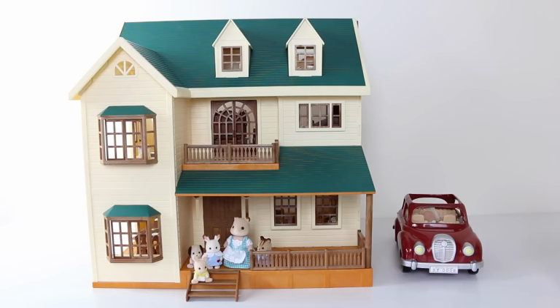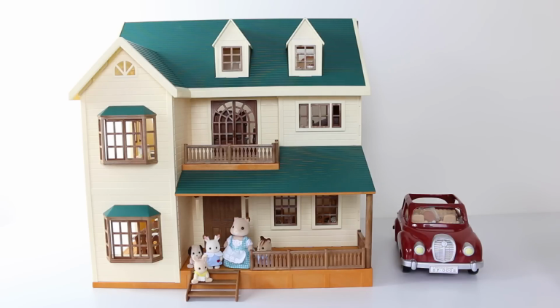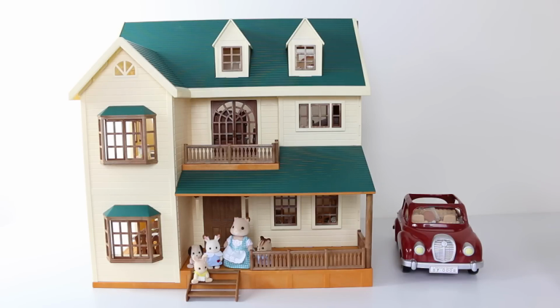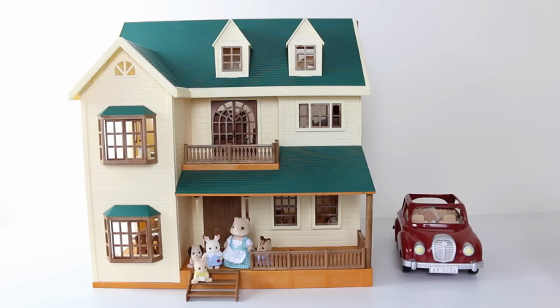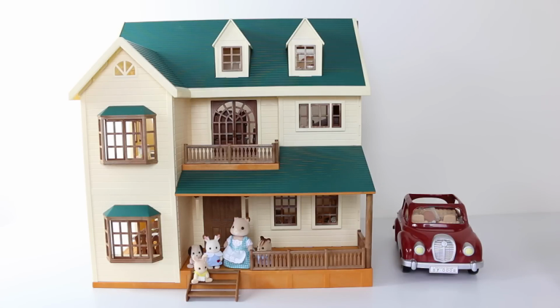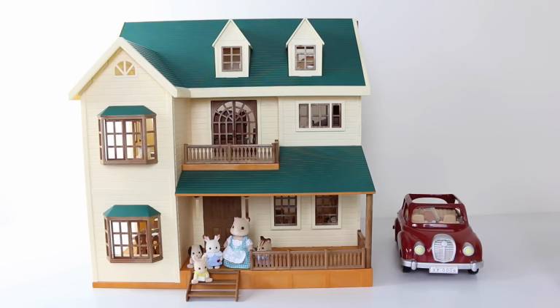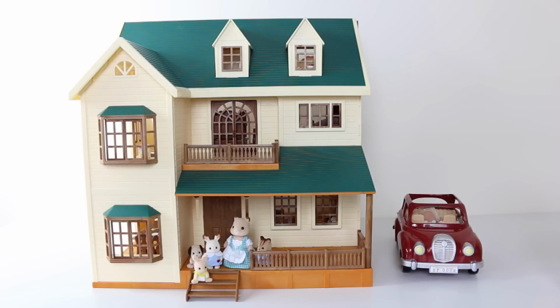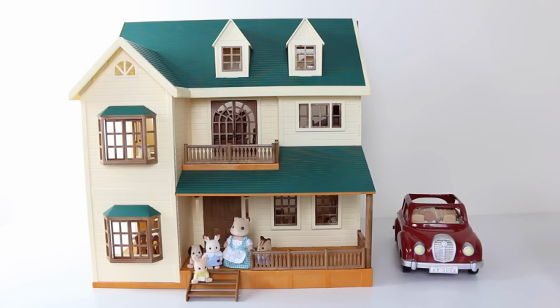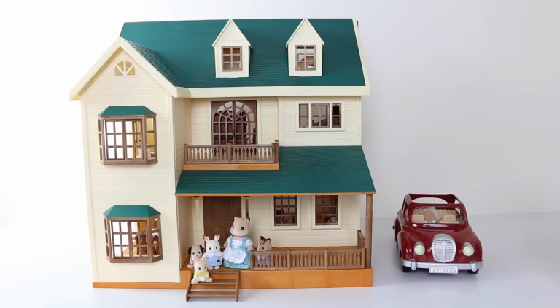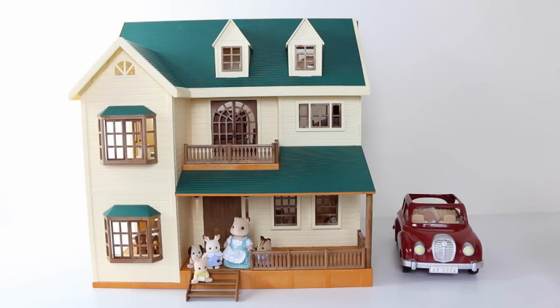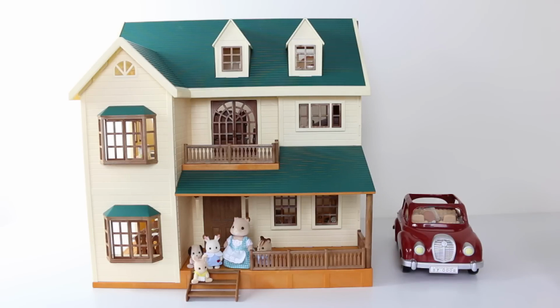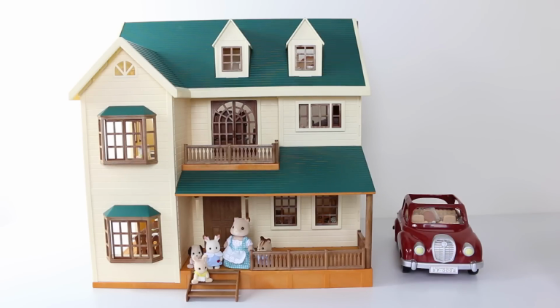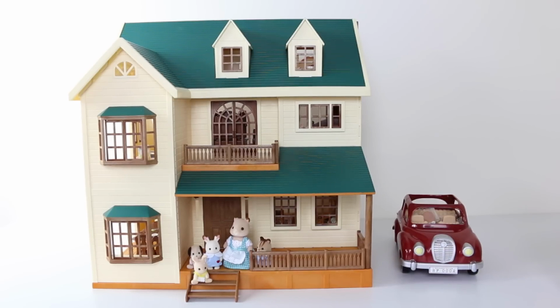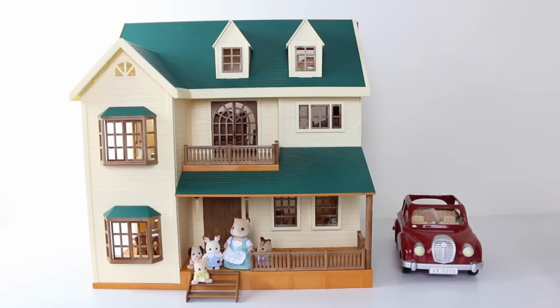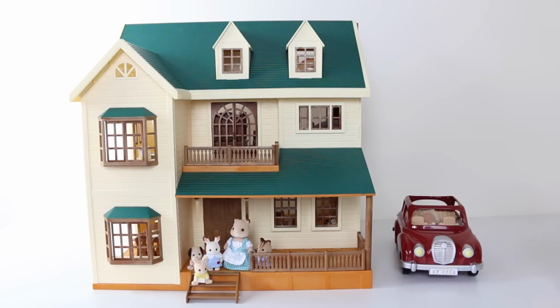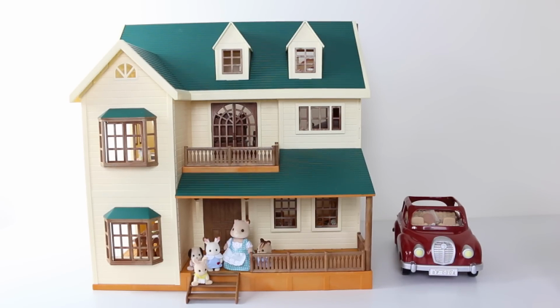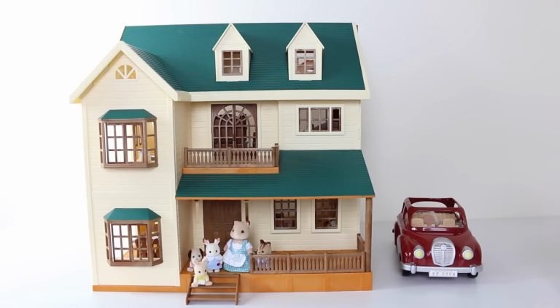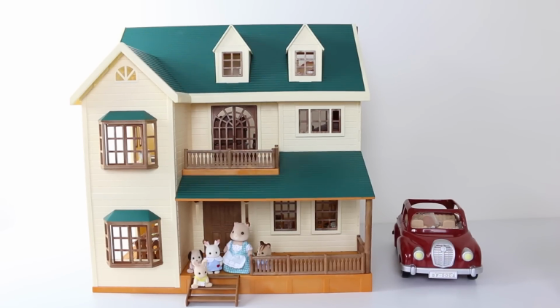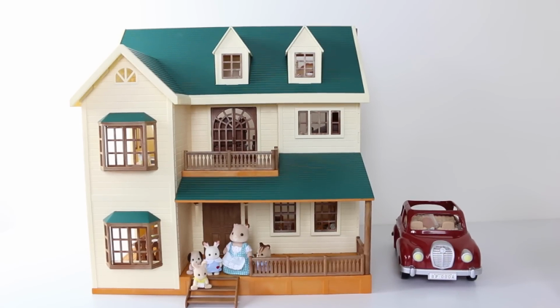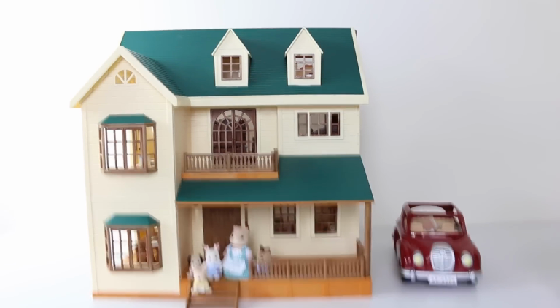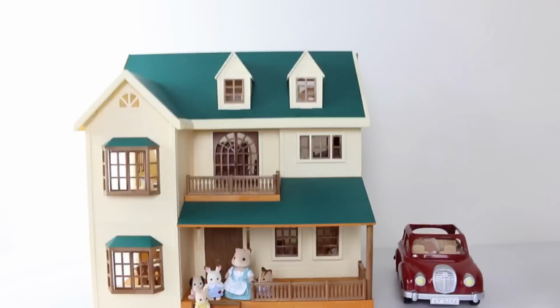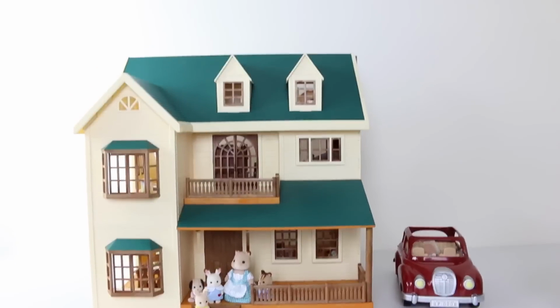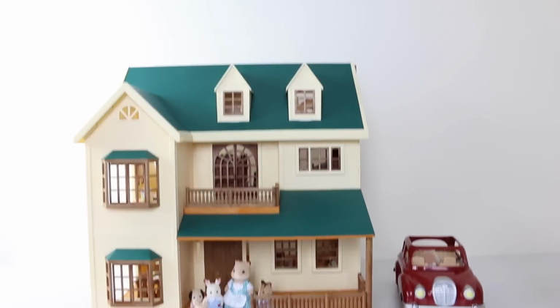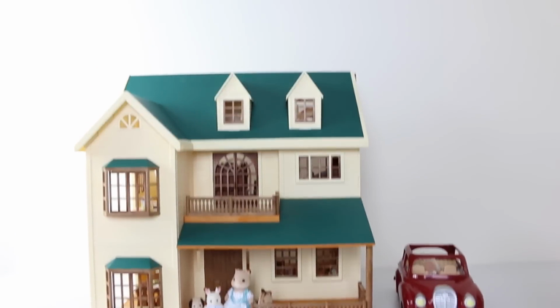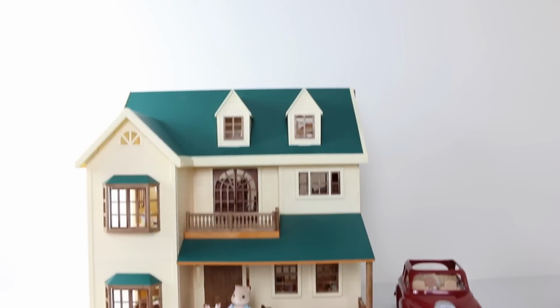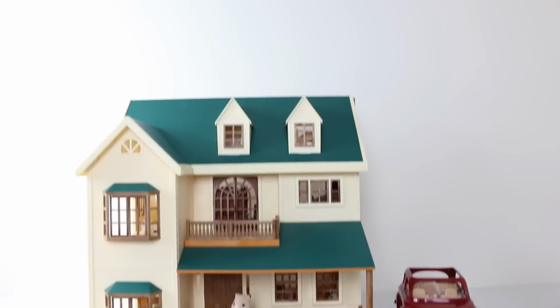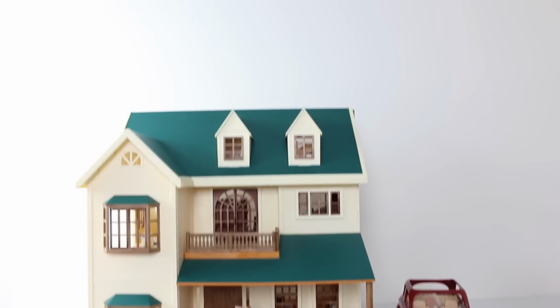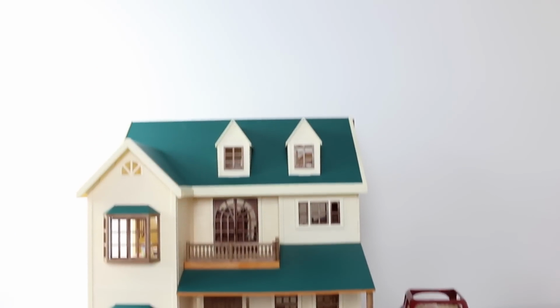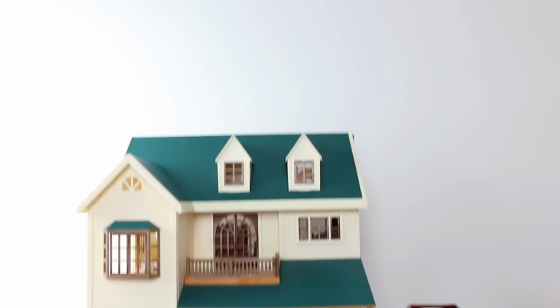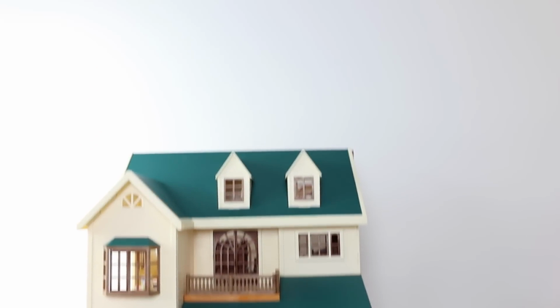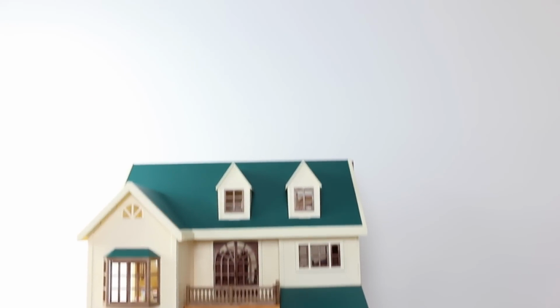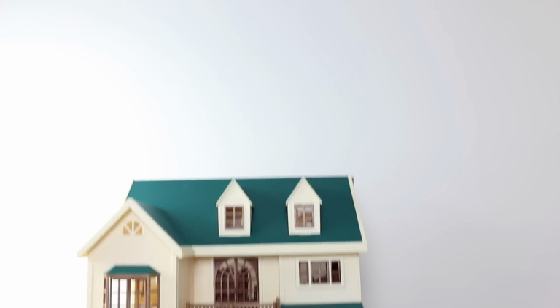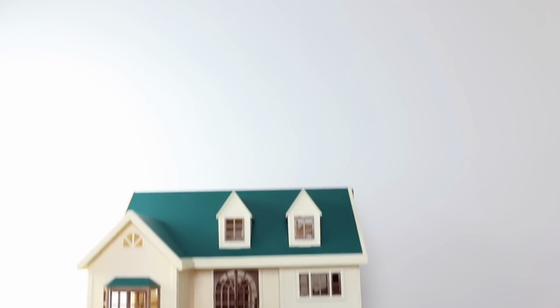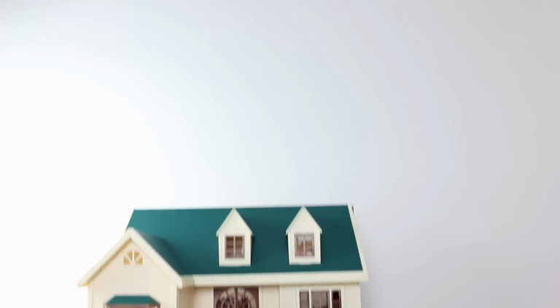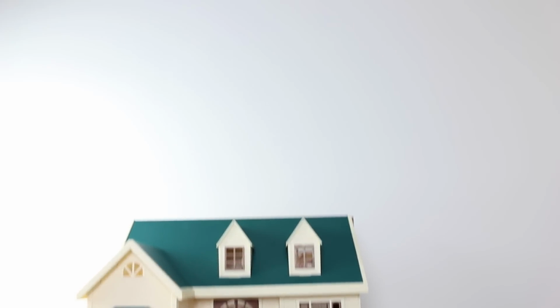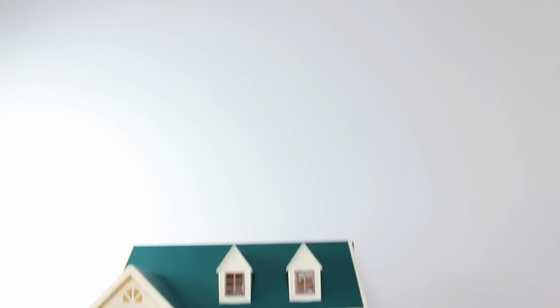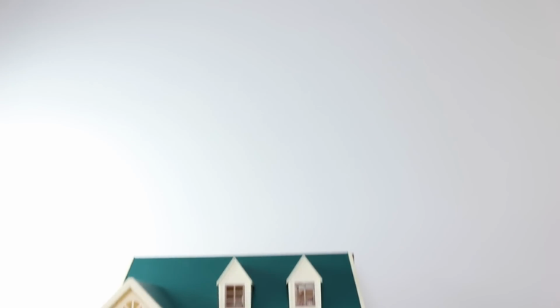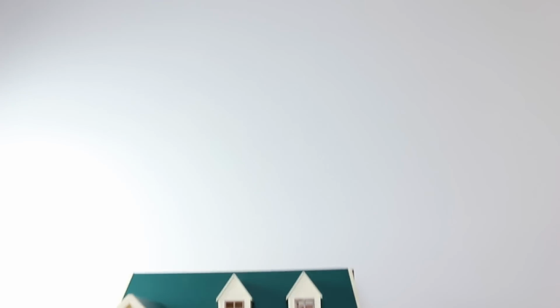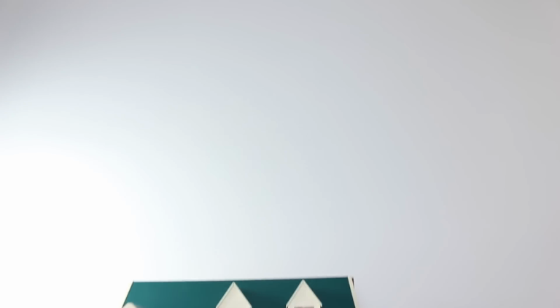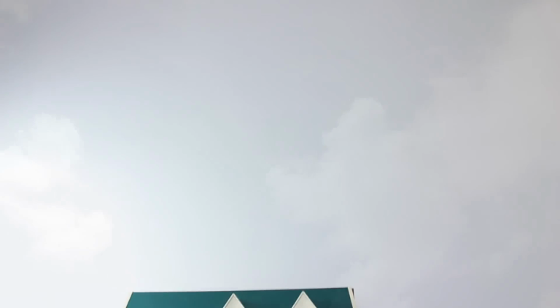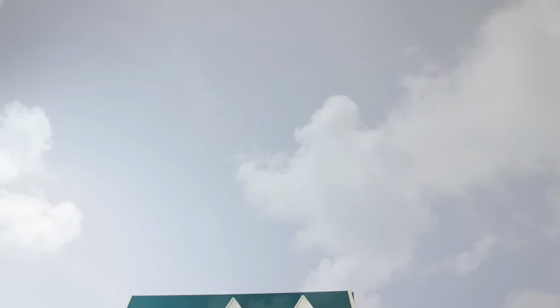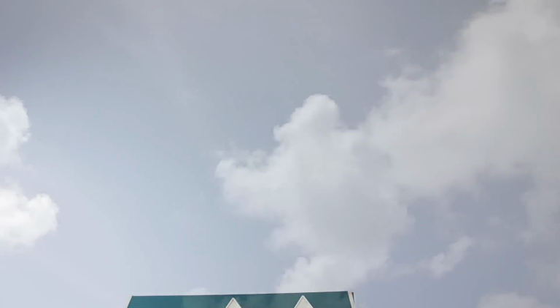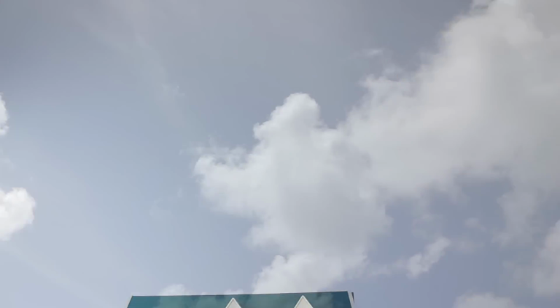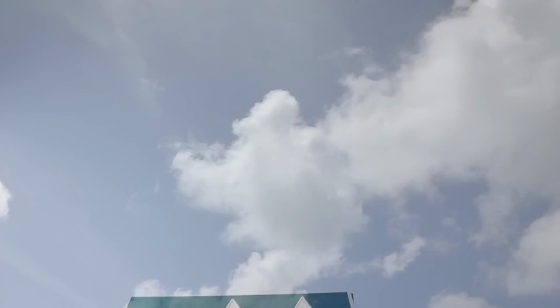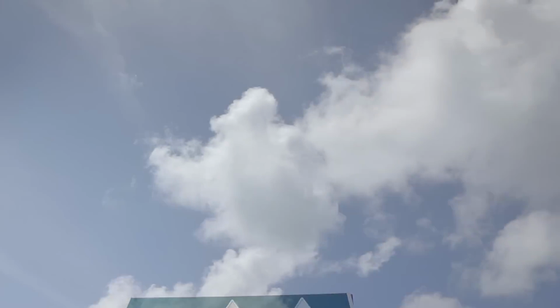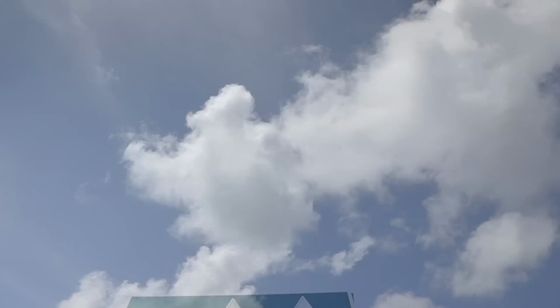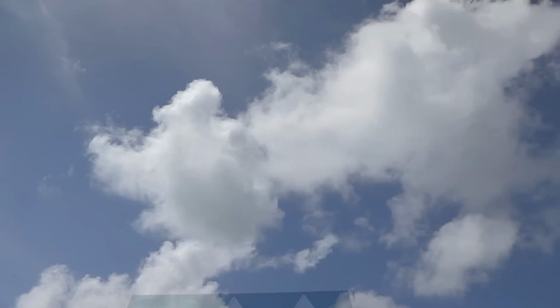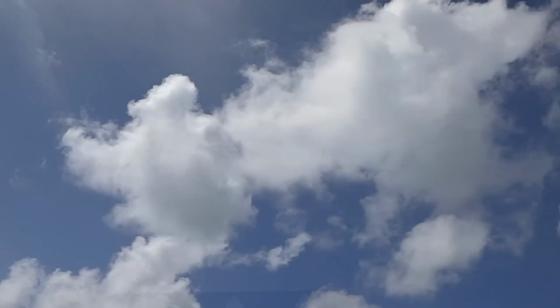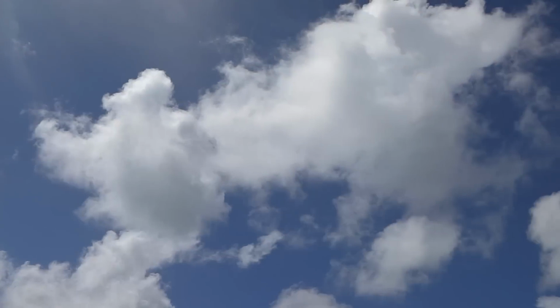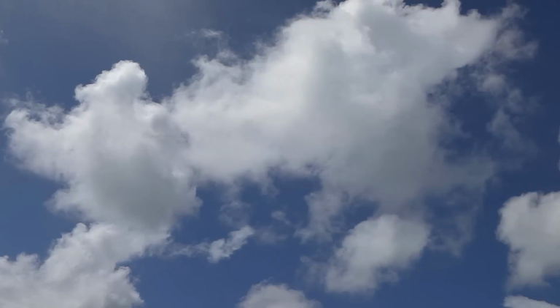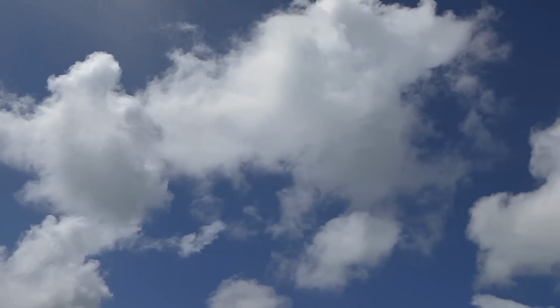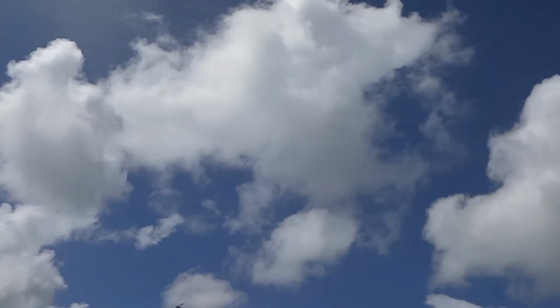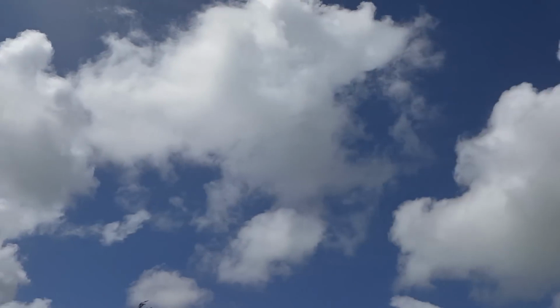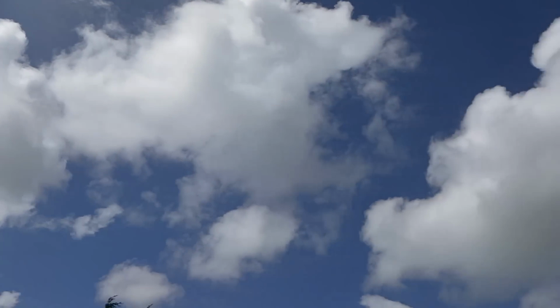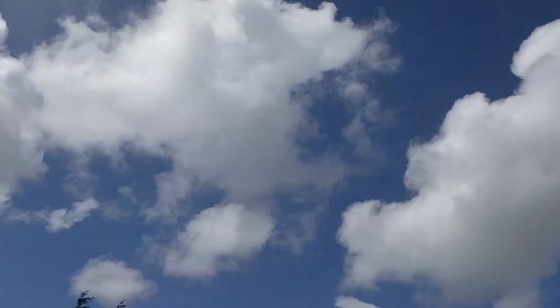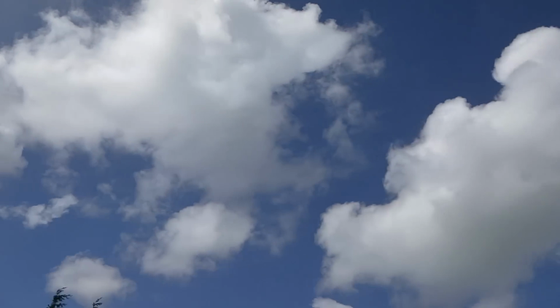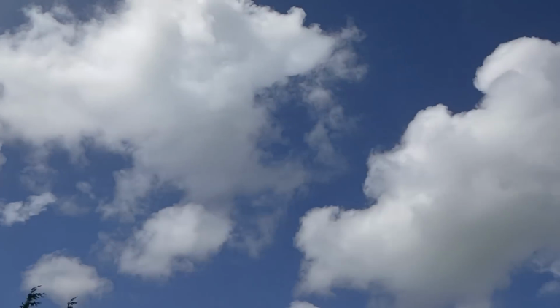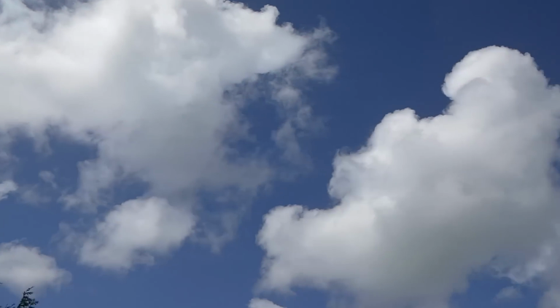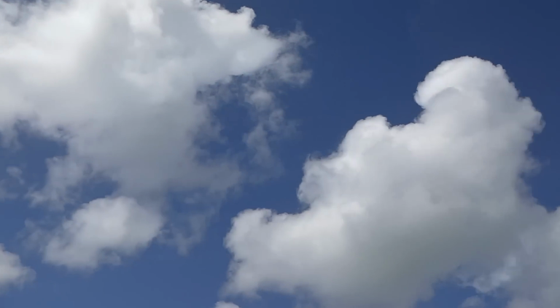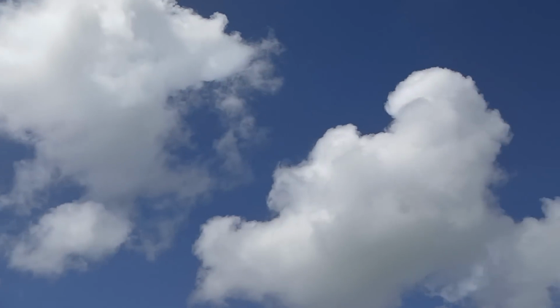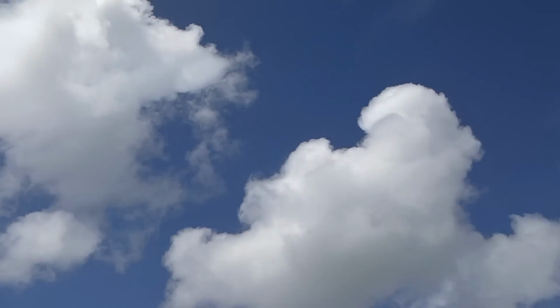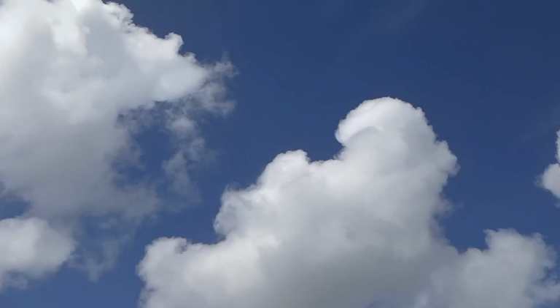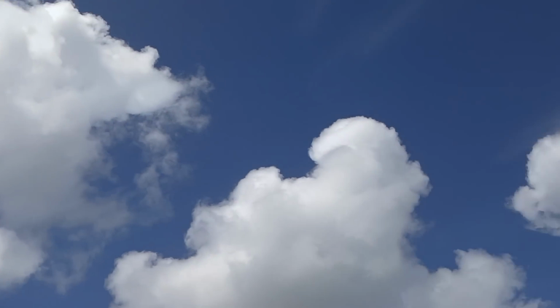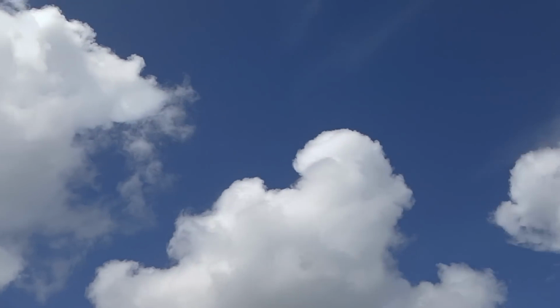Hey guys, and welcome to Sylvanian Sunday. It's such a beautiful day out today I thought we'd venture outside and check out the garden party set.